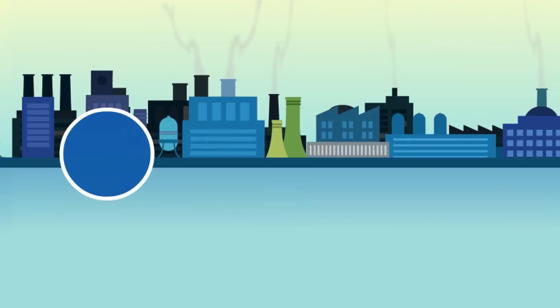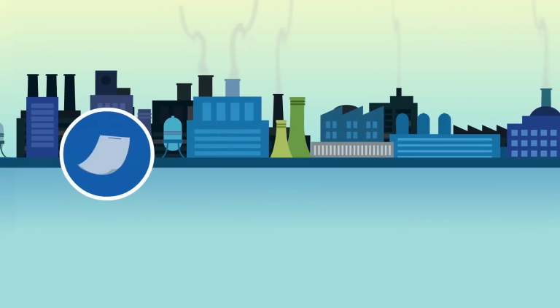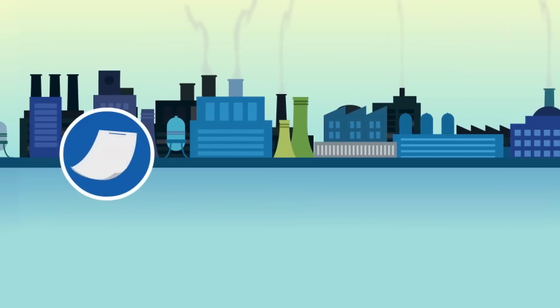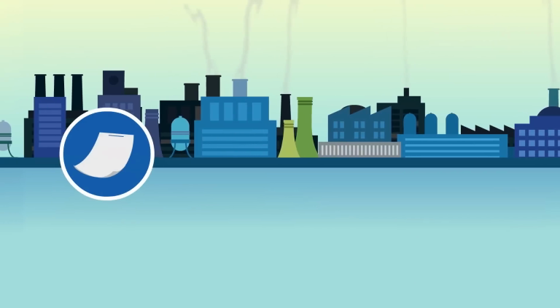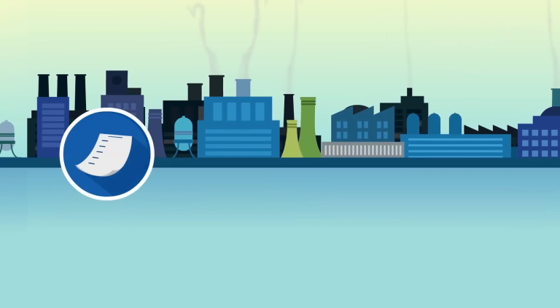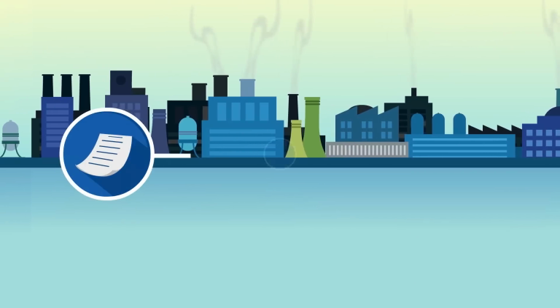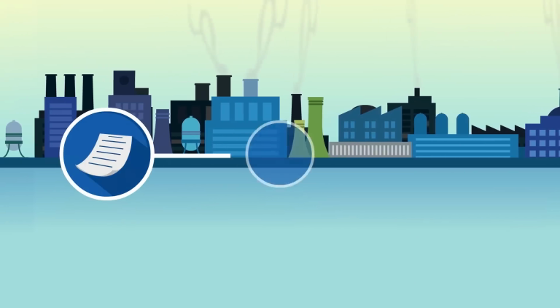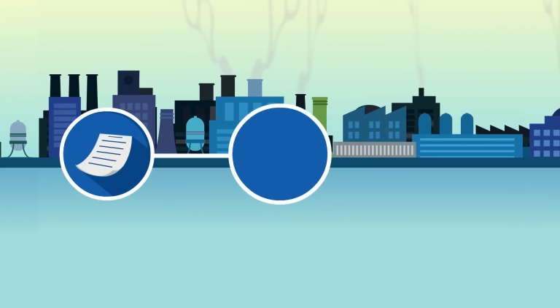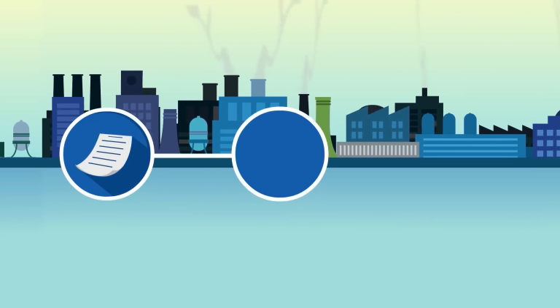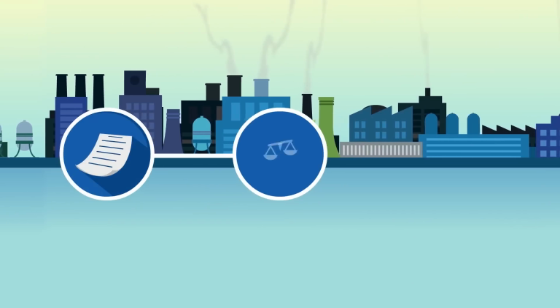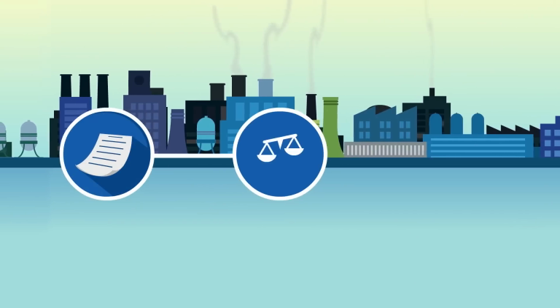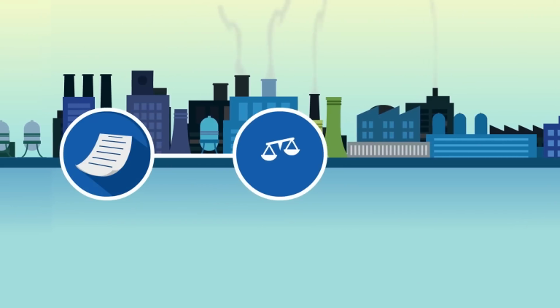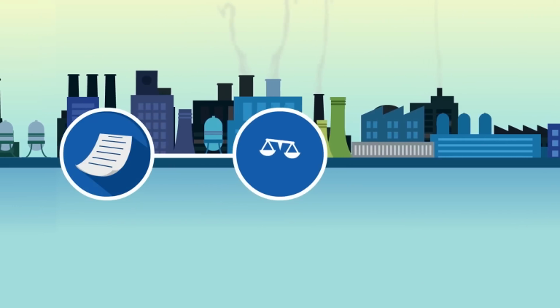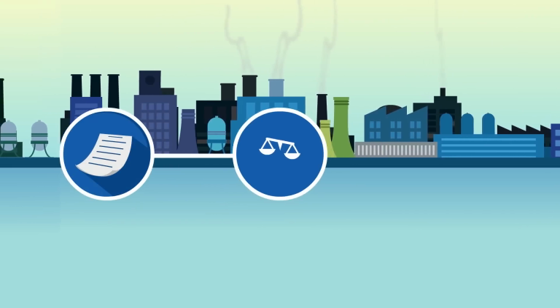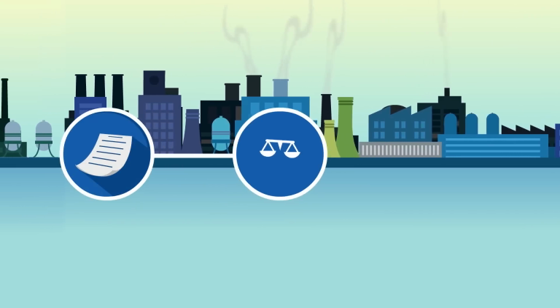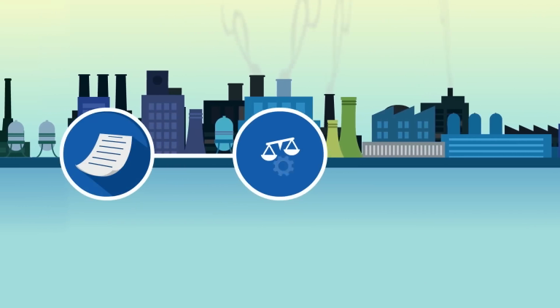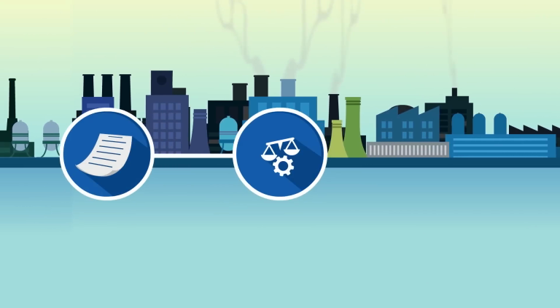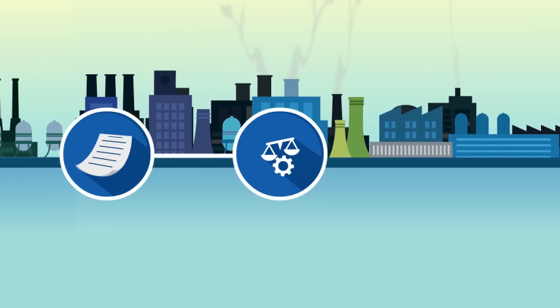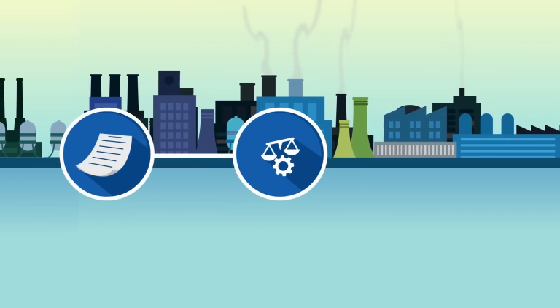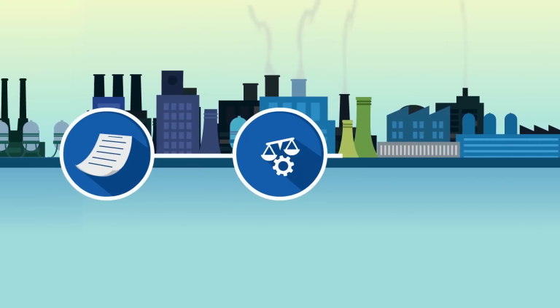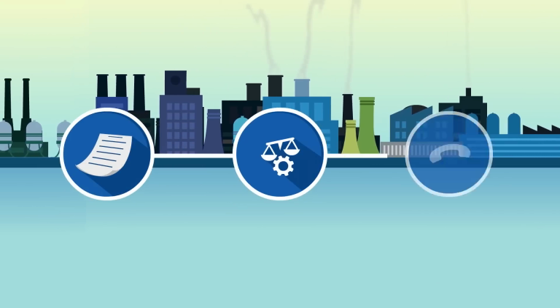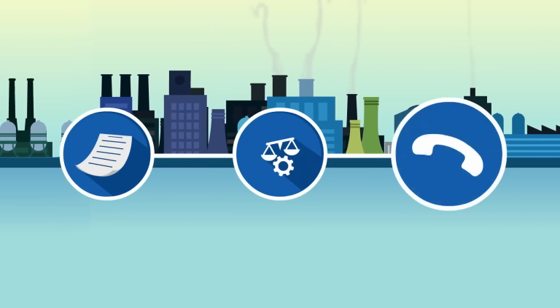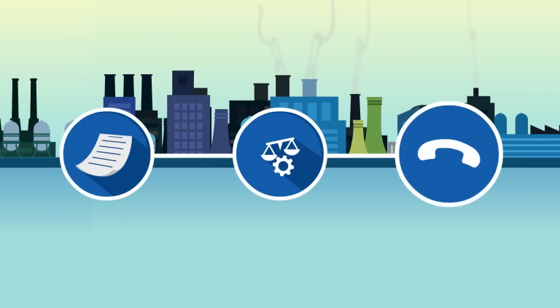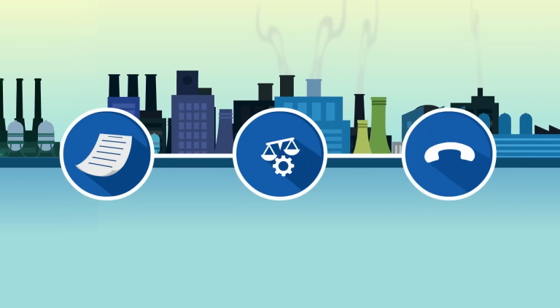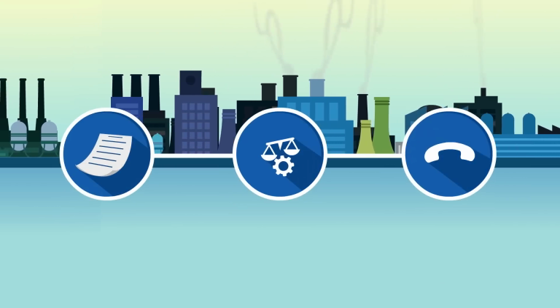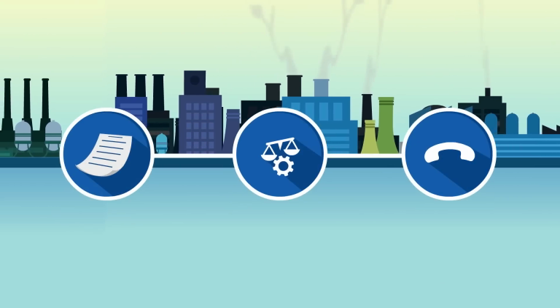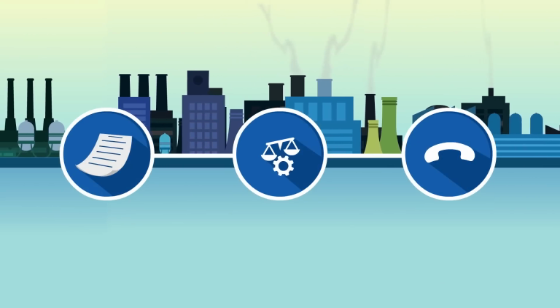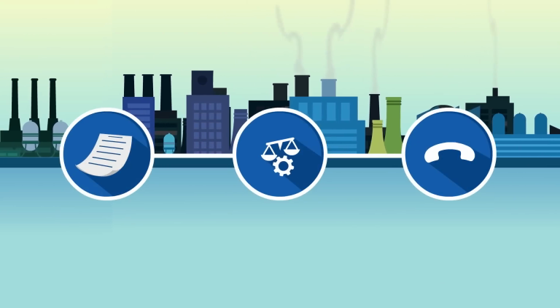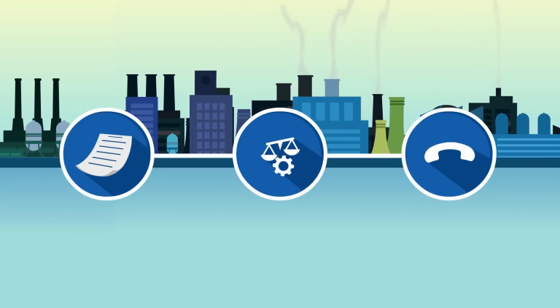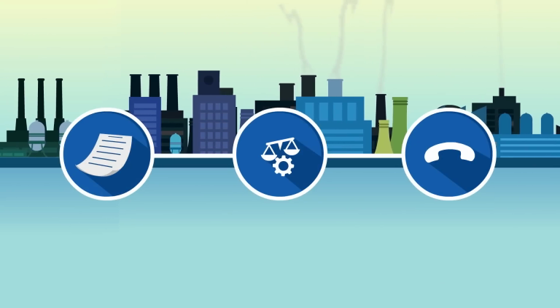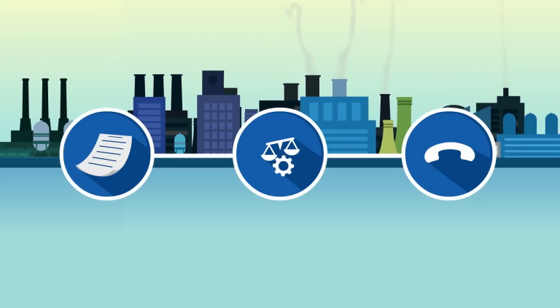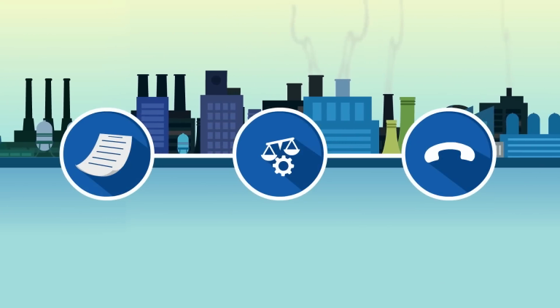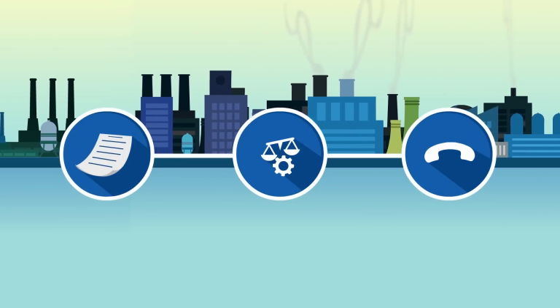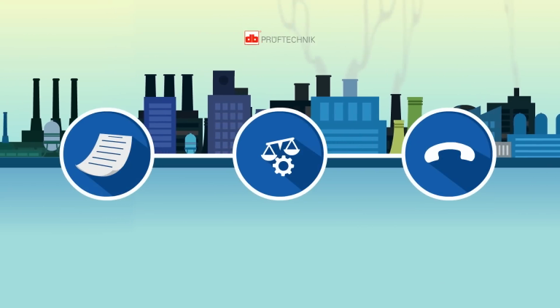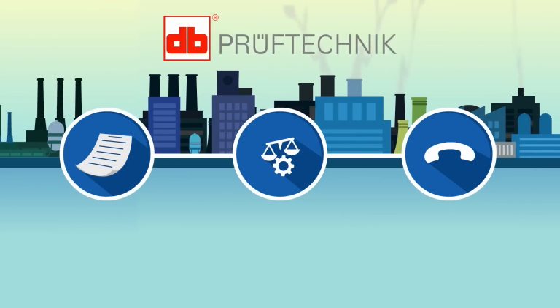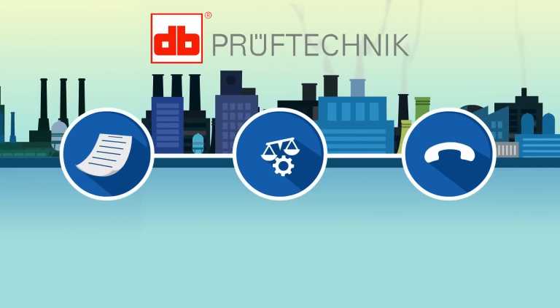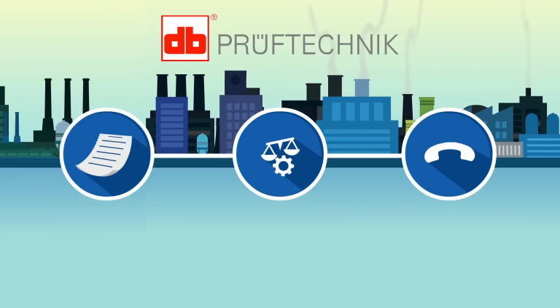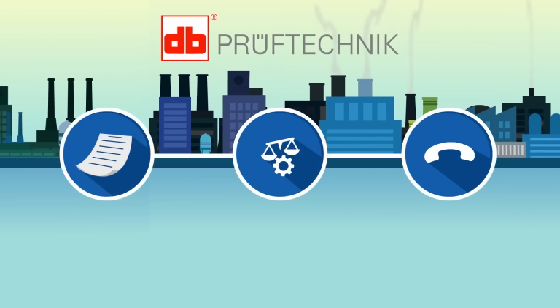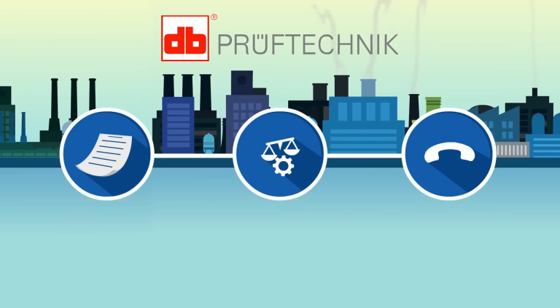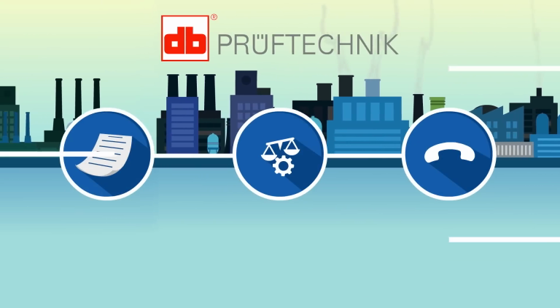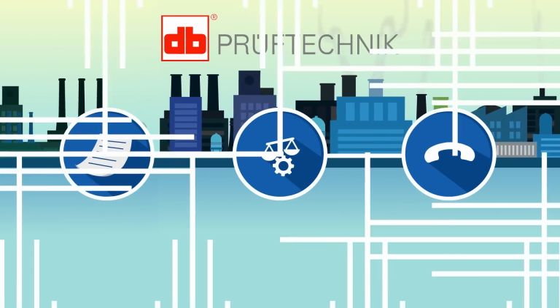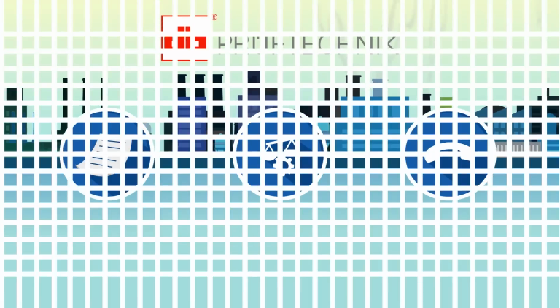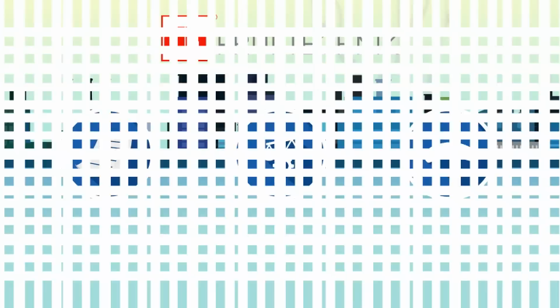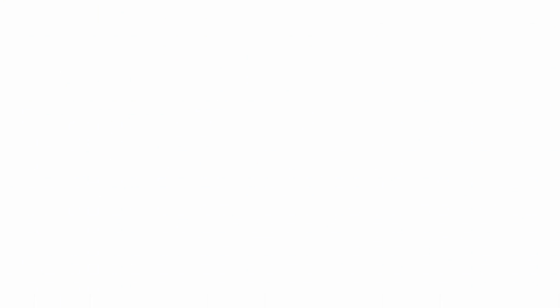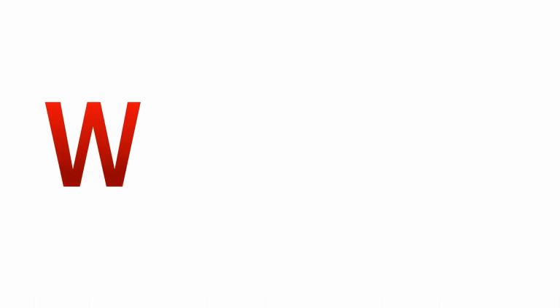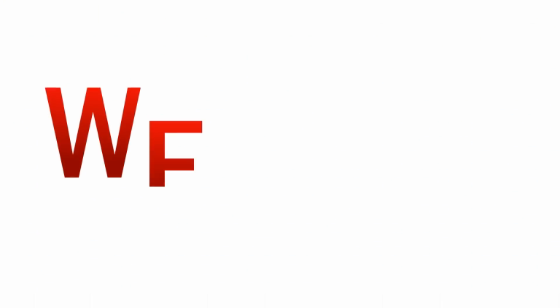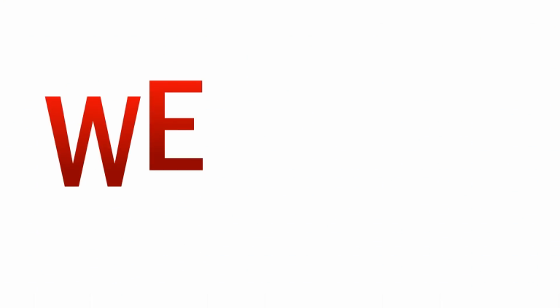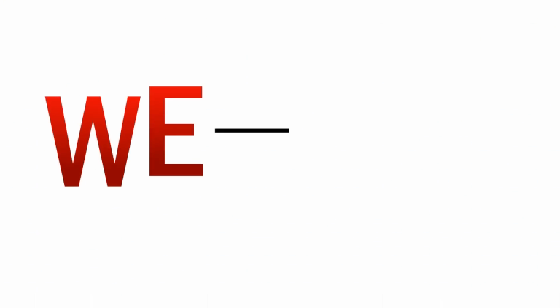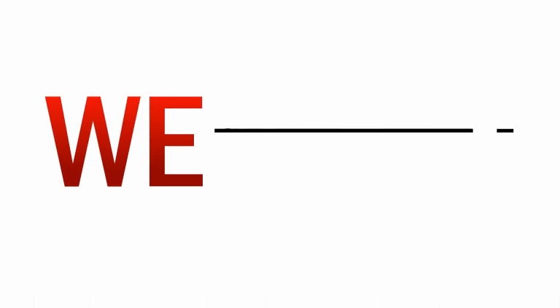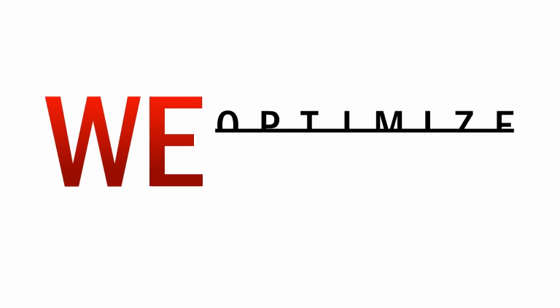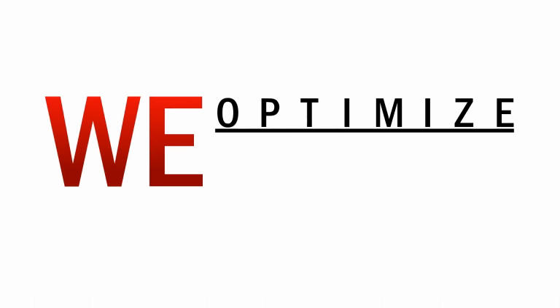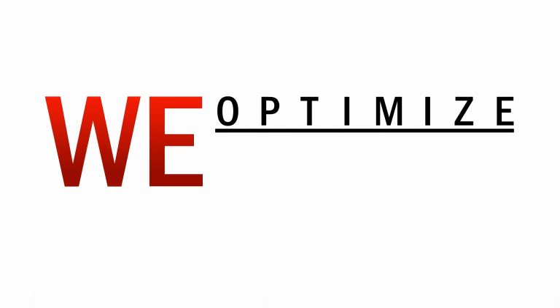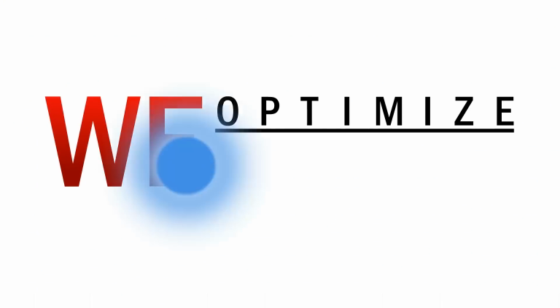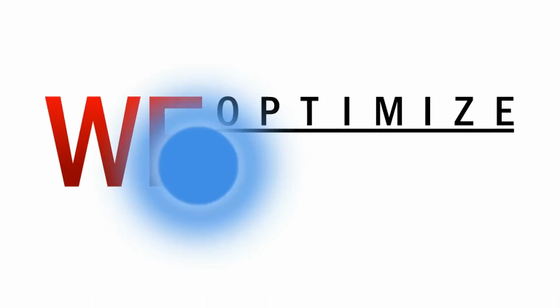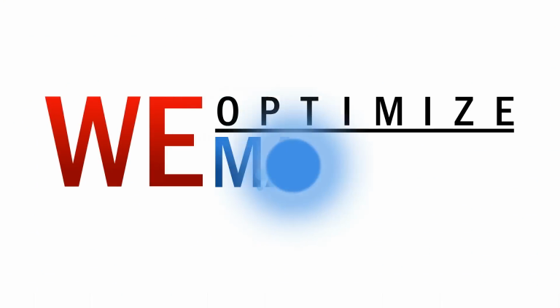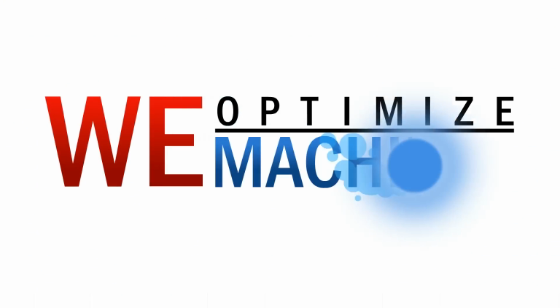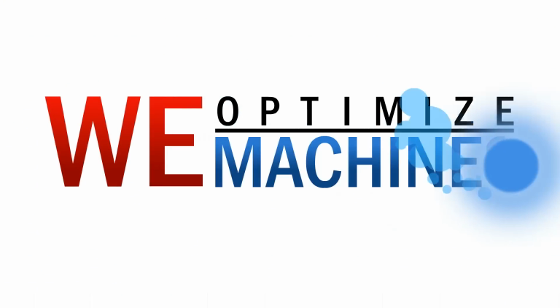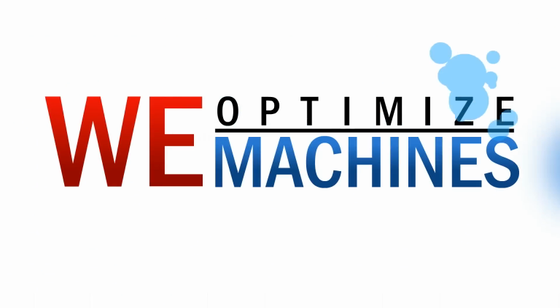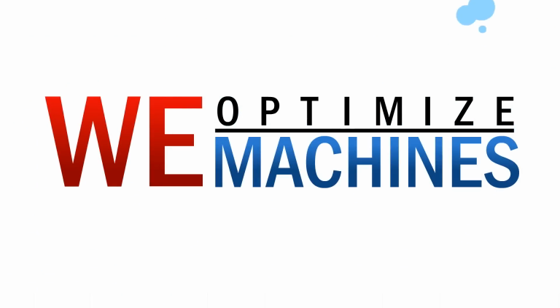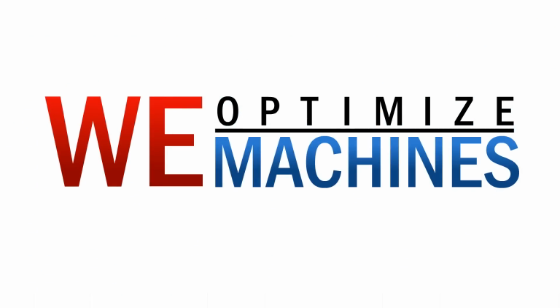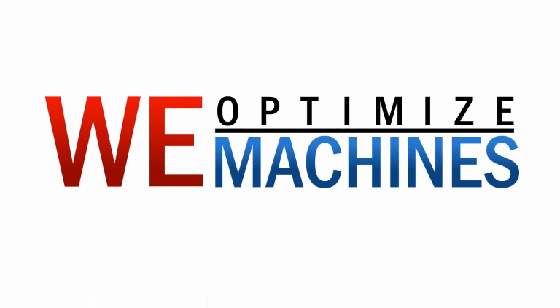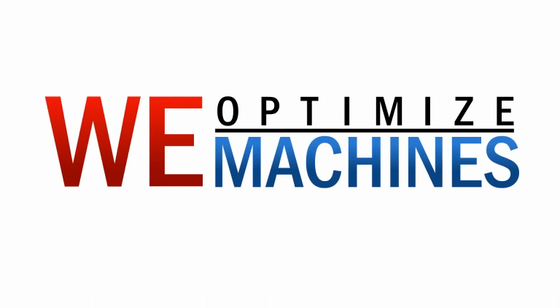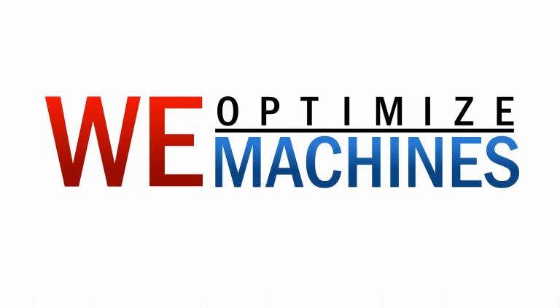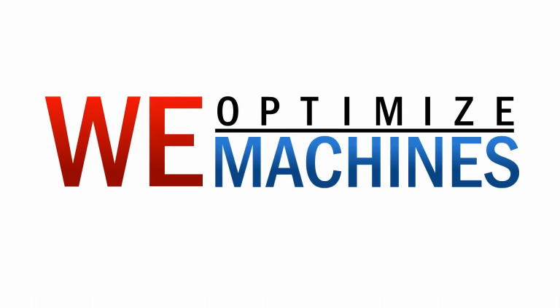For more information about balancing machines, contact the professionals at ProofTechnik. We optimize your machines.